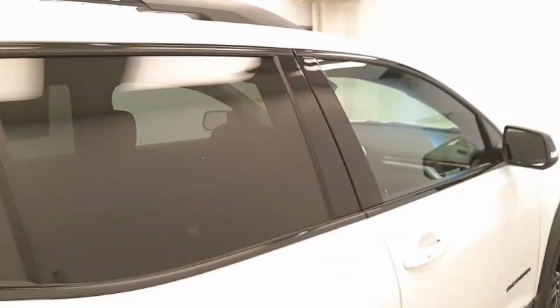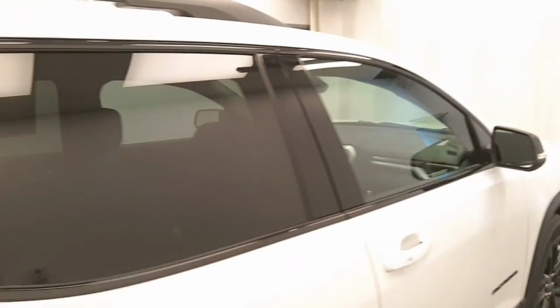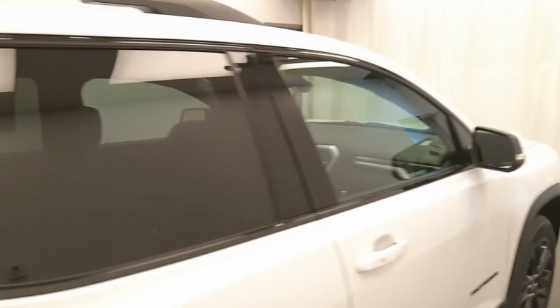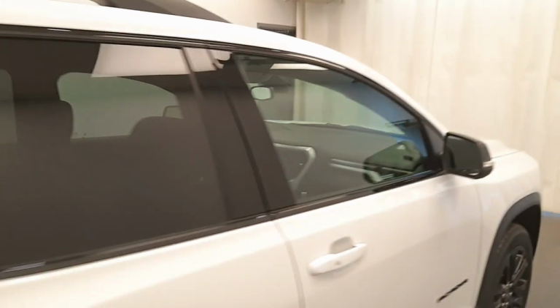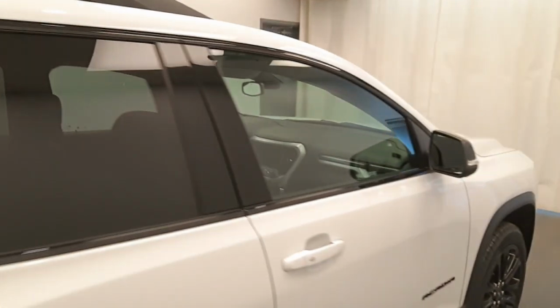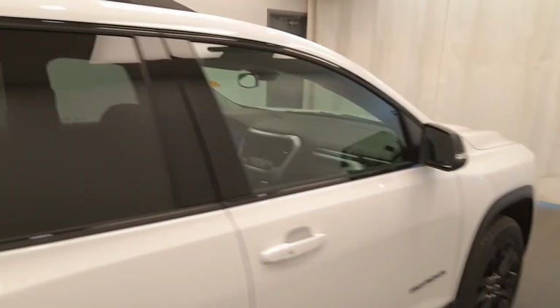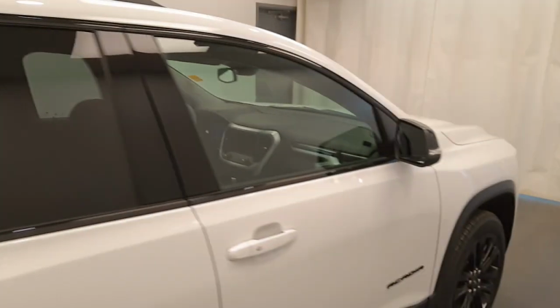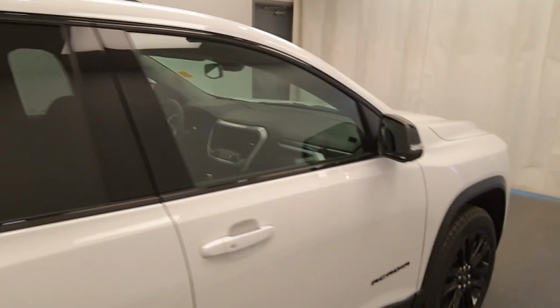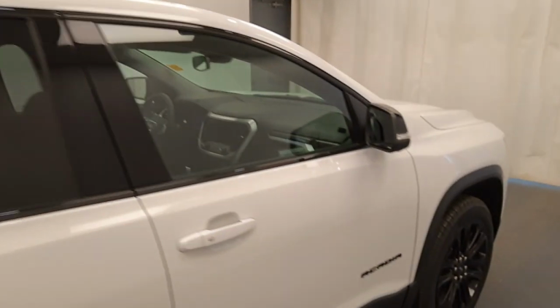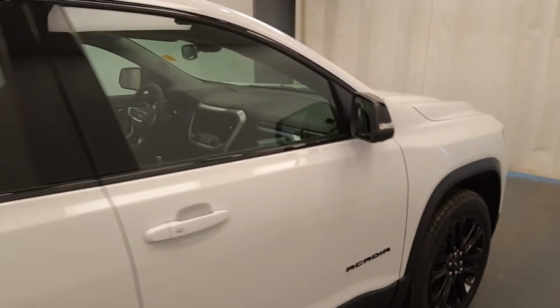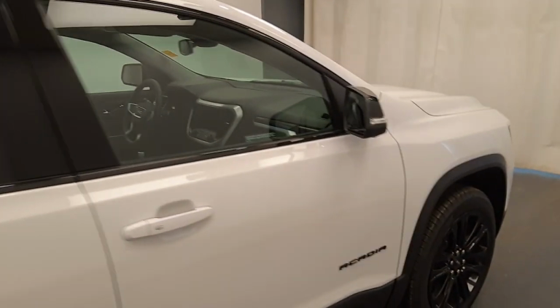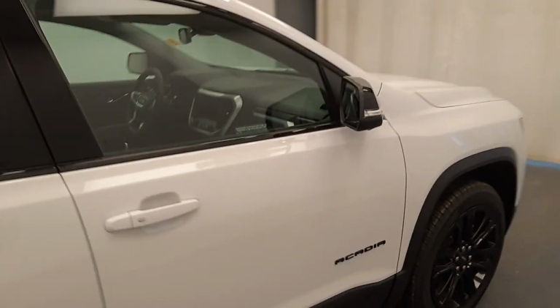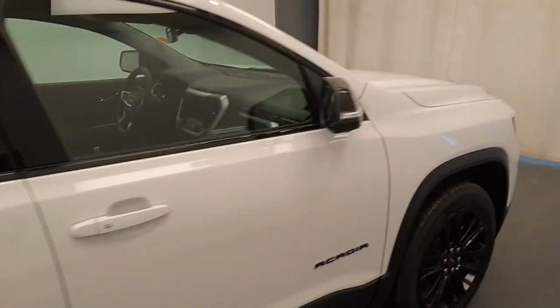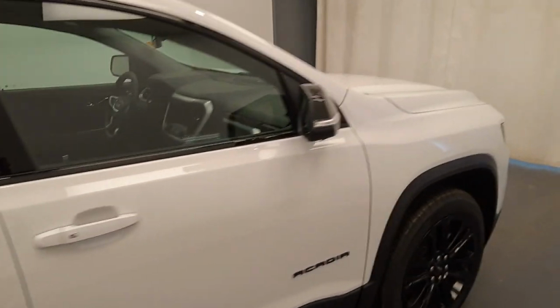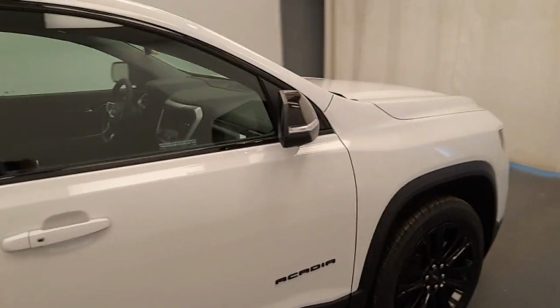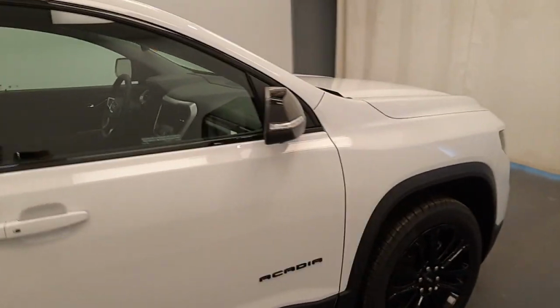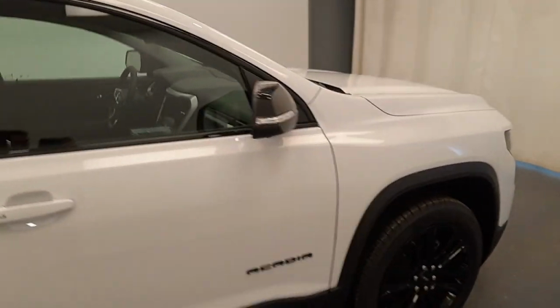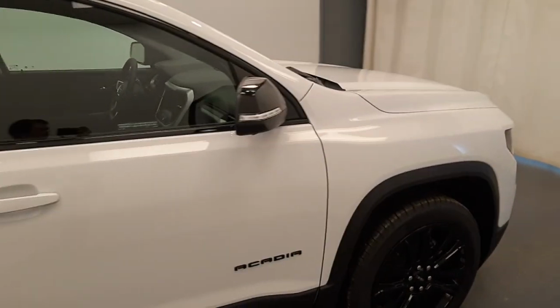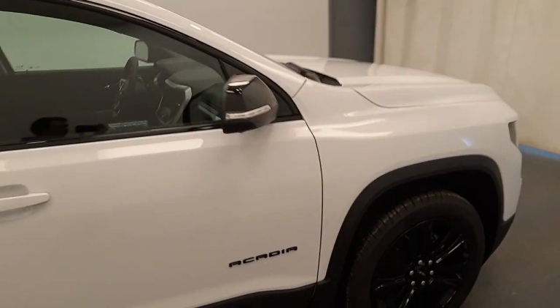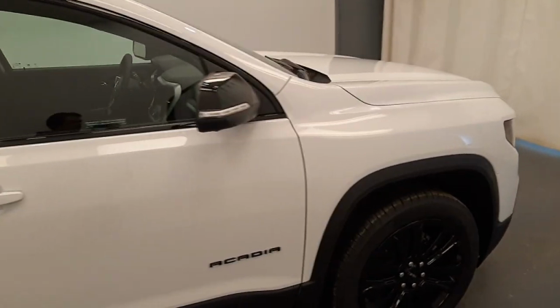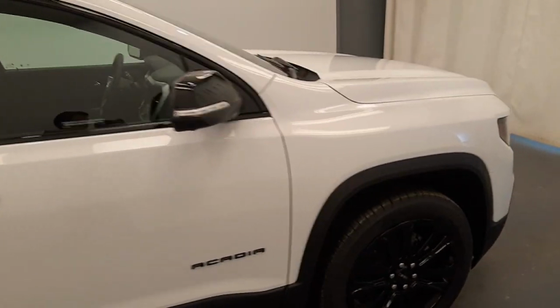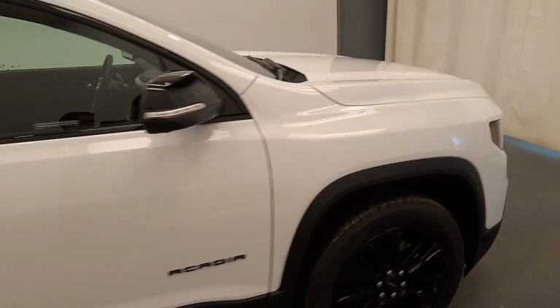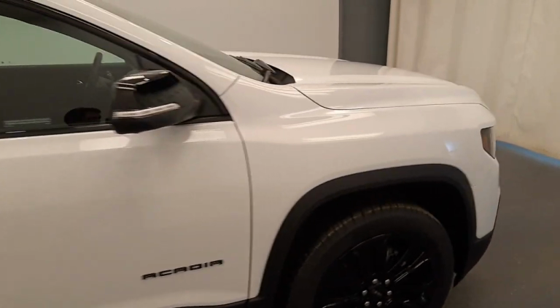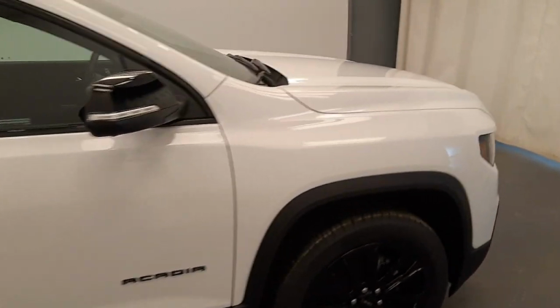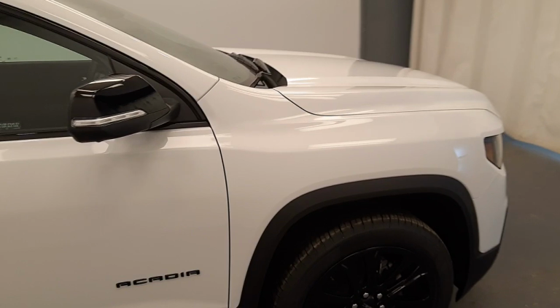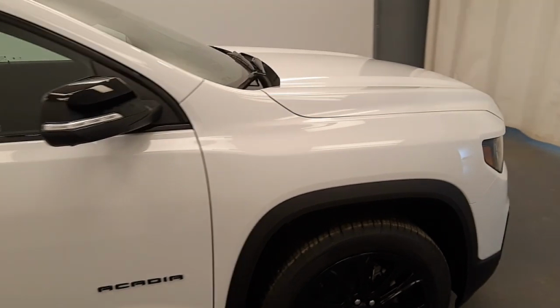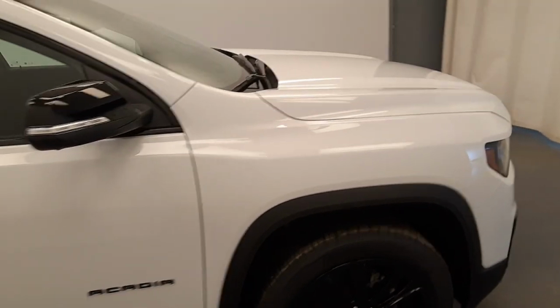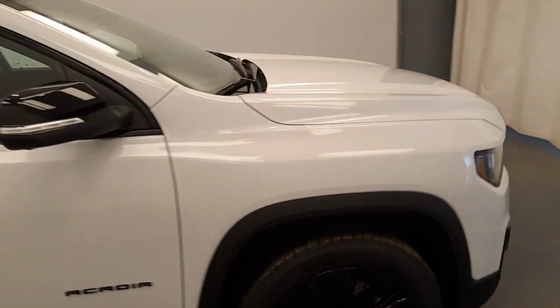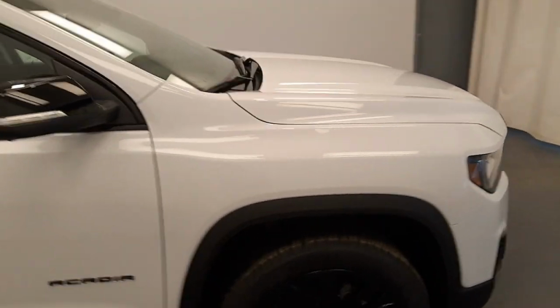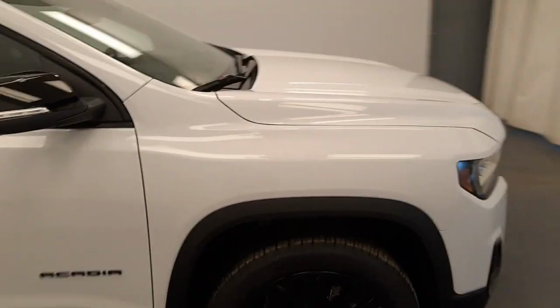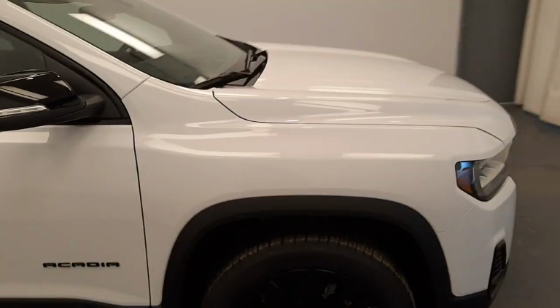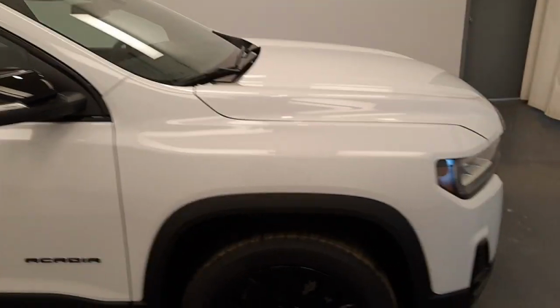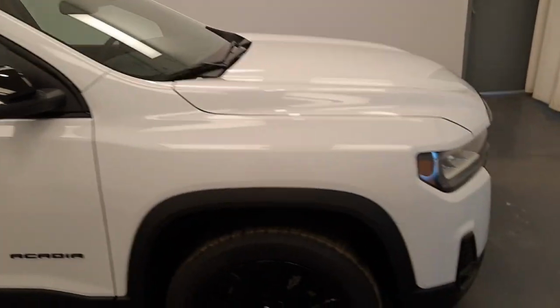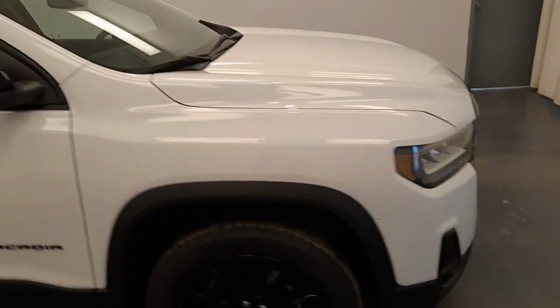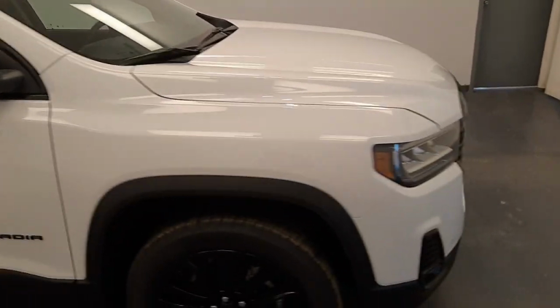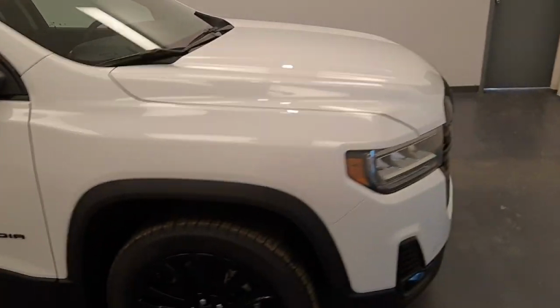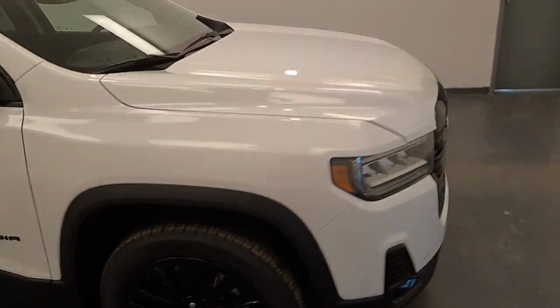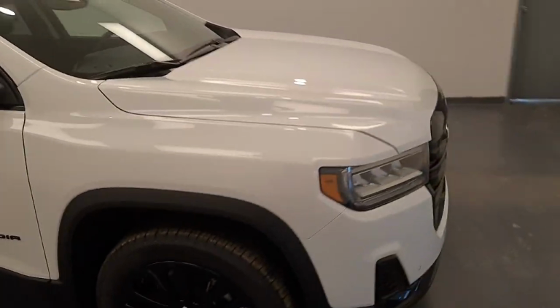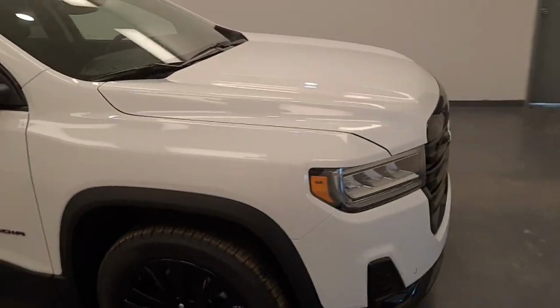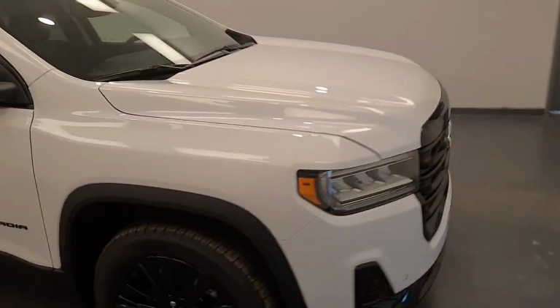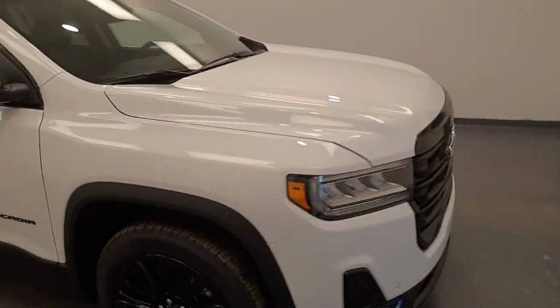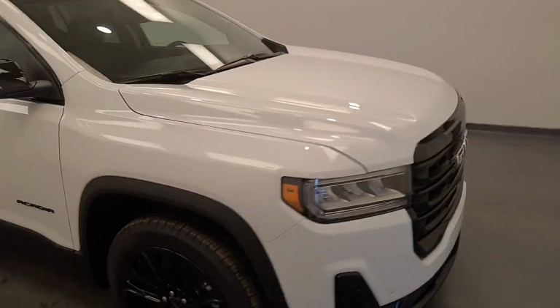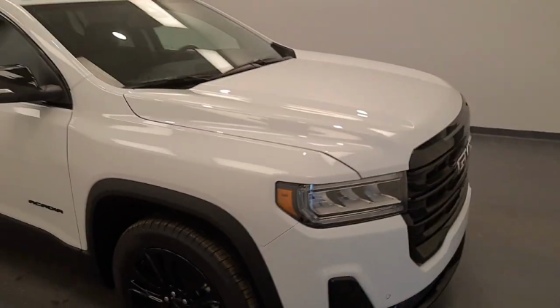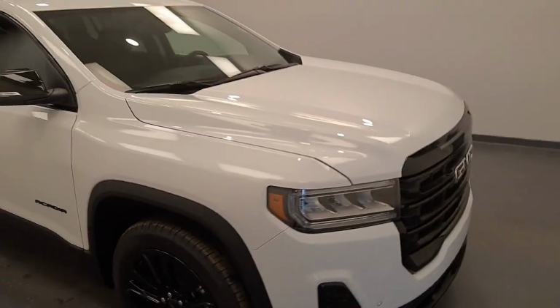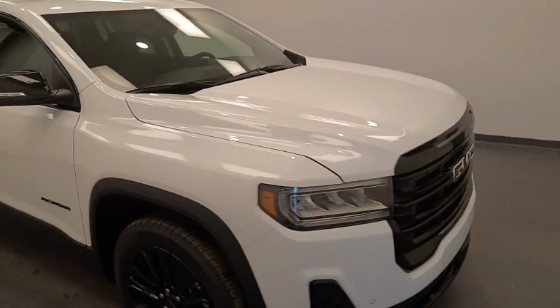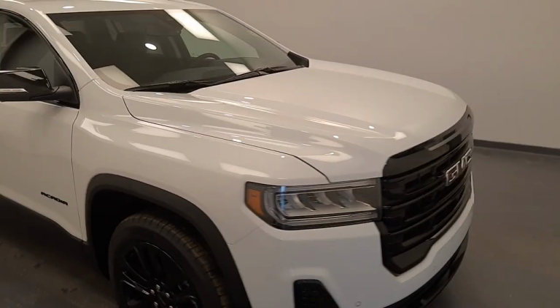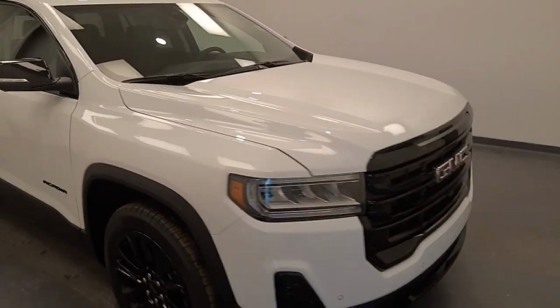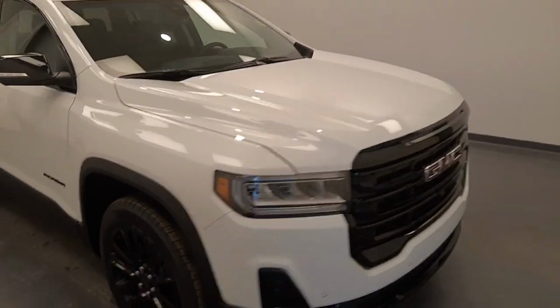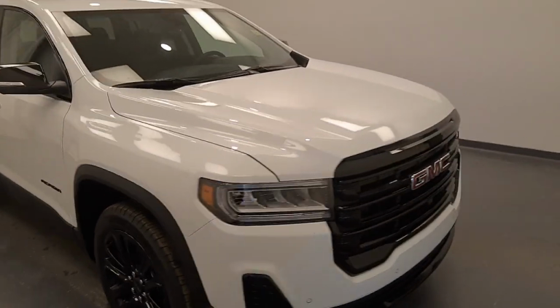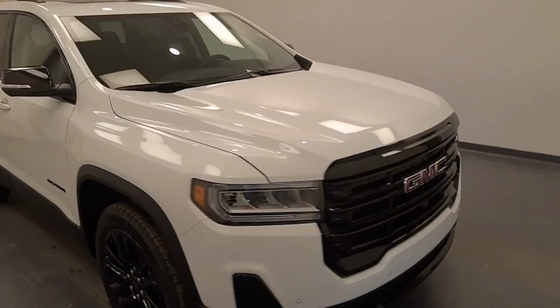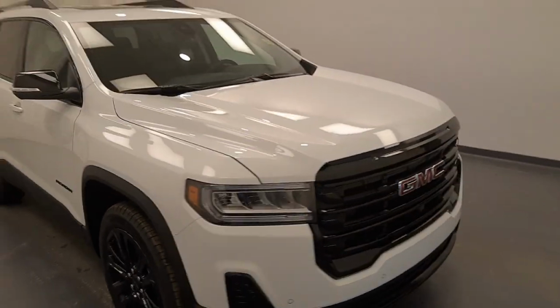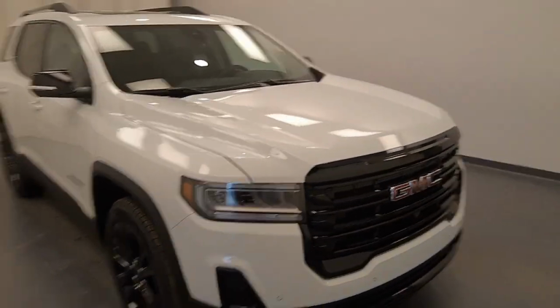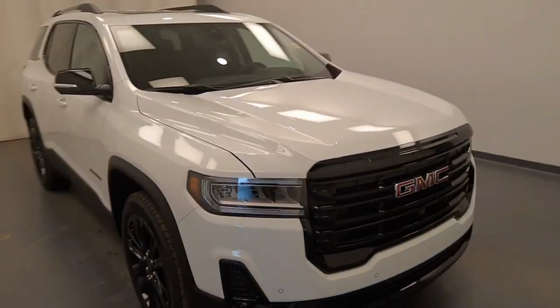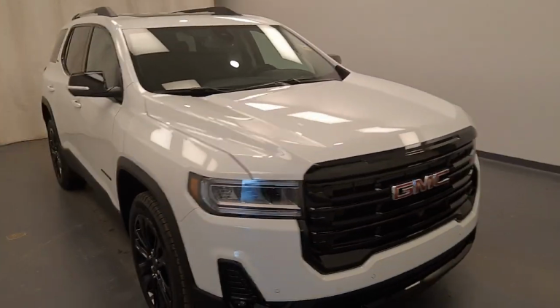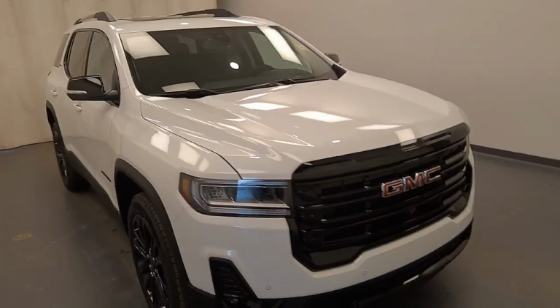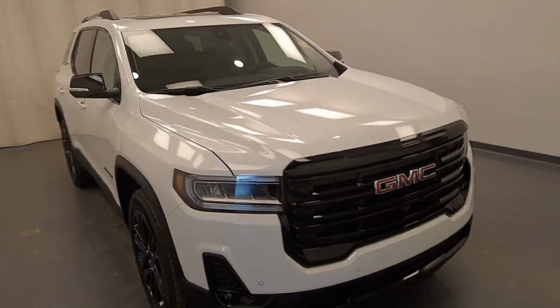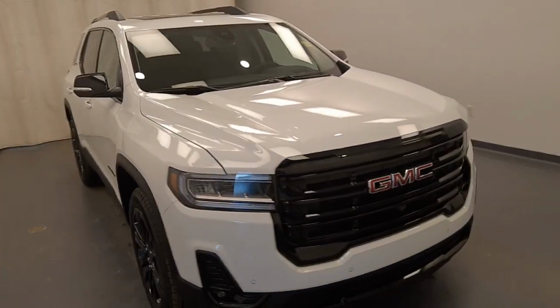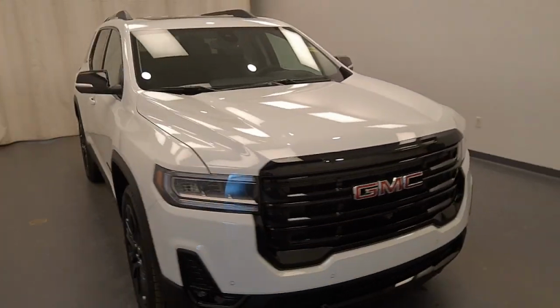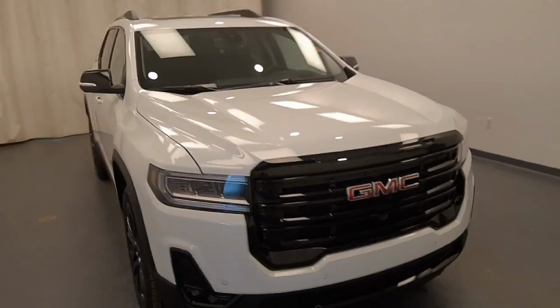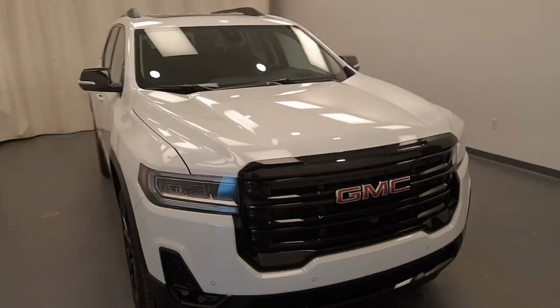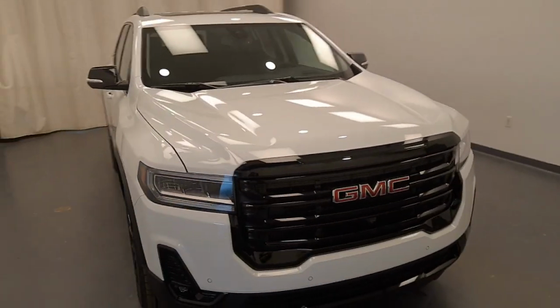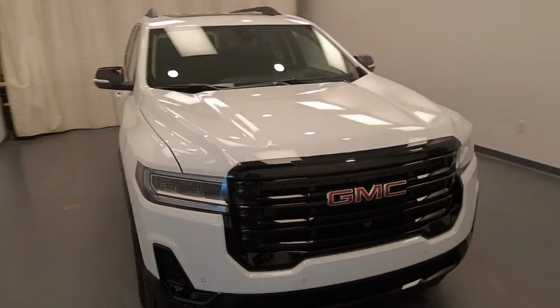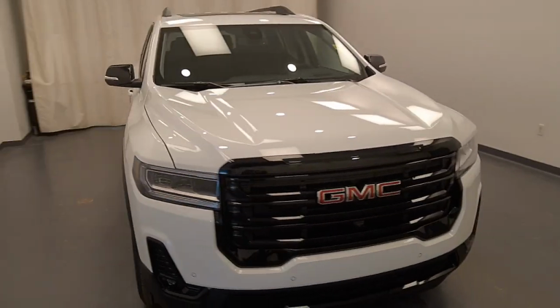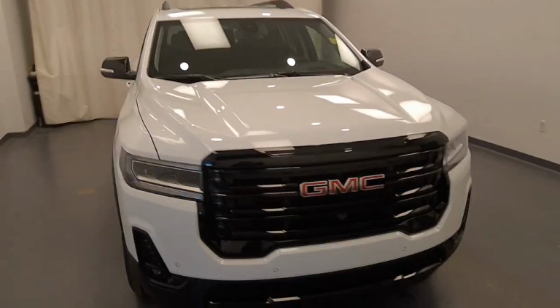Once again, we're viewing stock number 245144 on a 2023 GMC Acadia SLT.